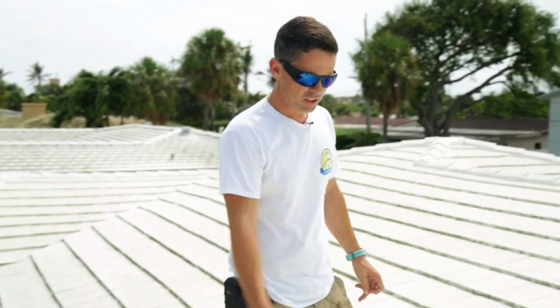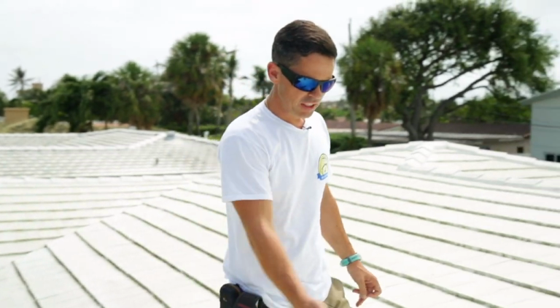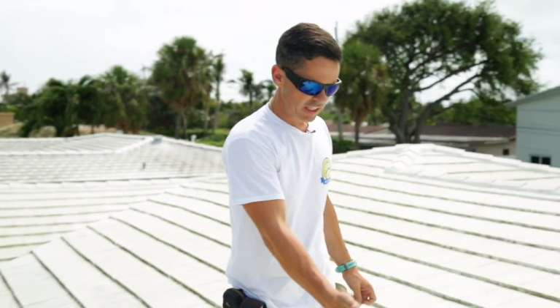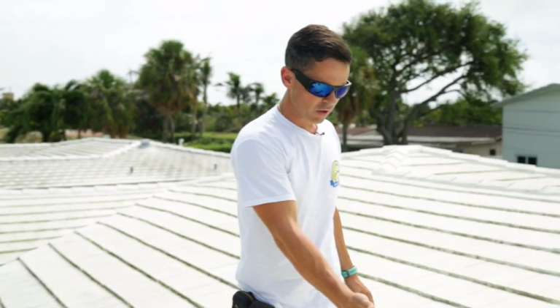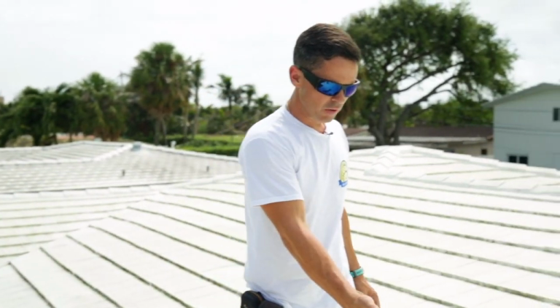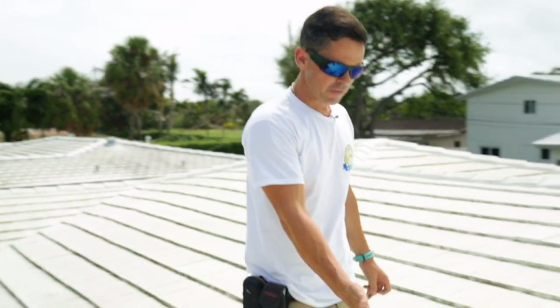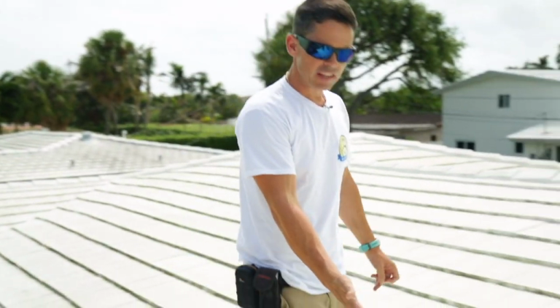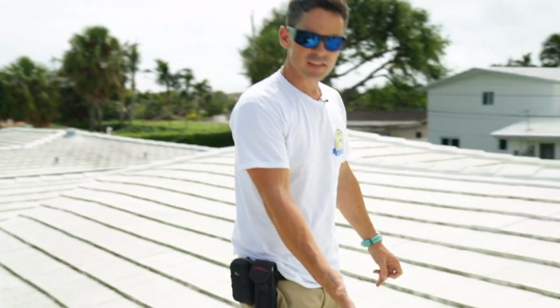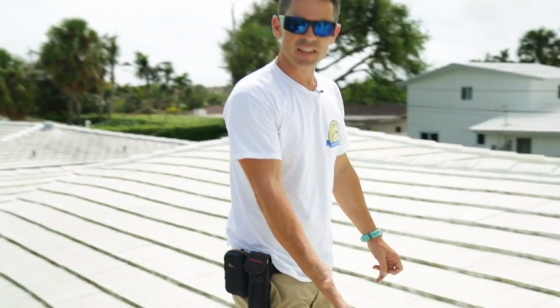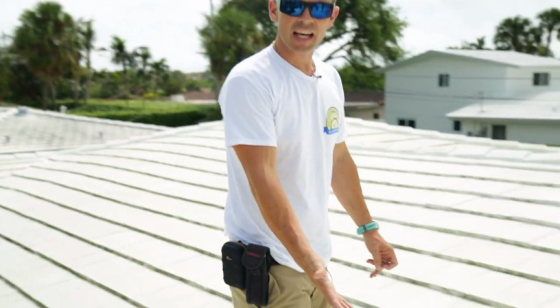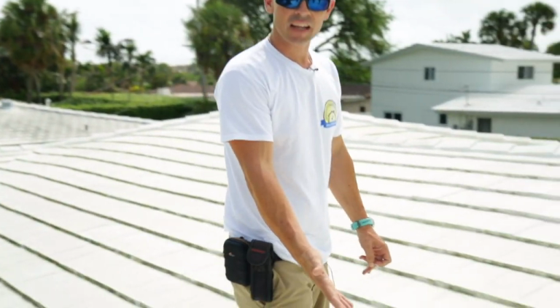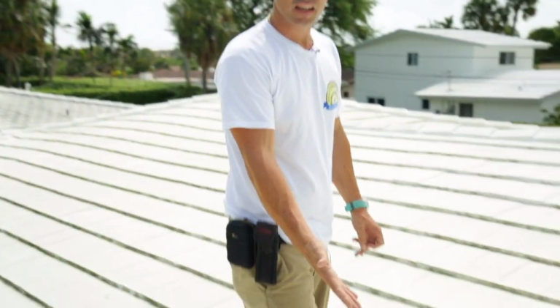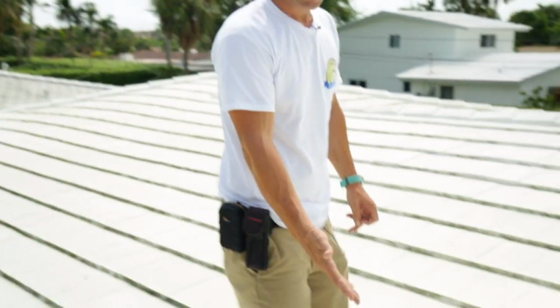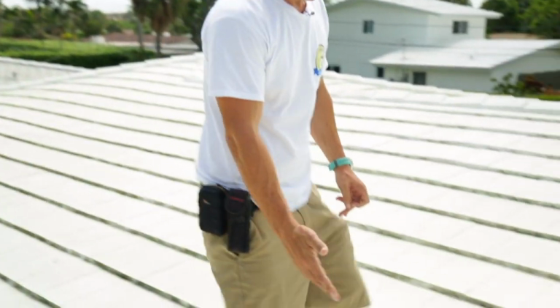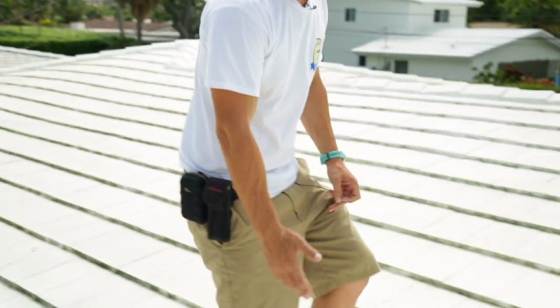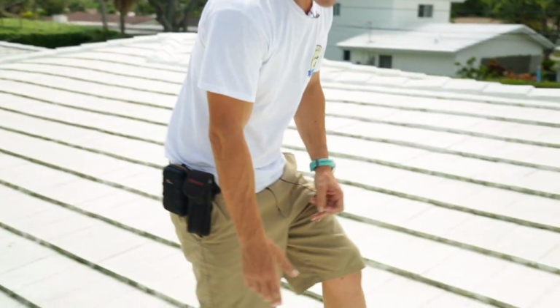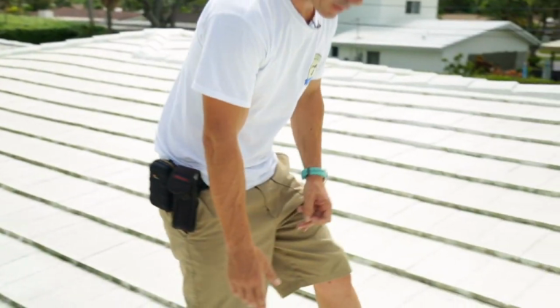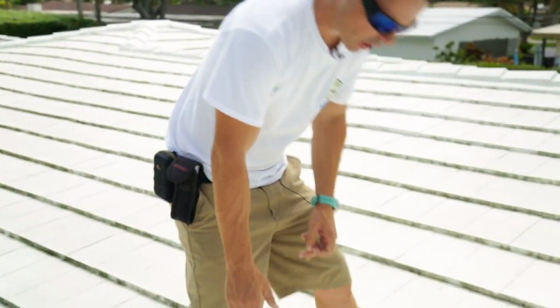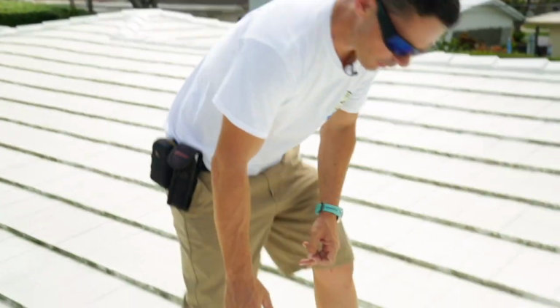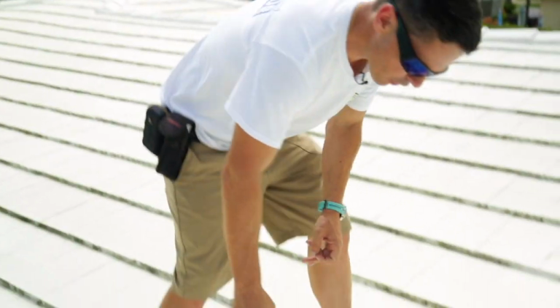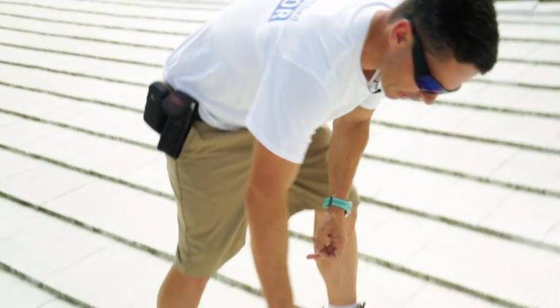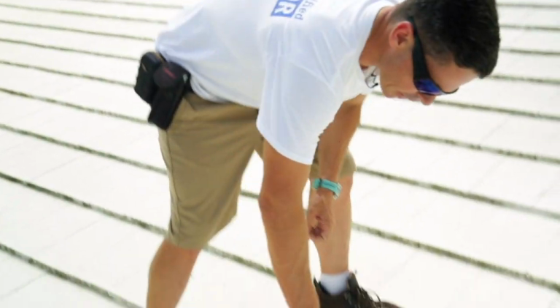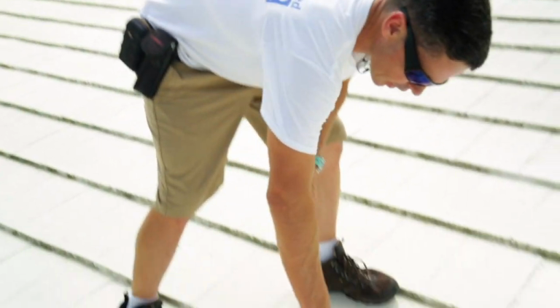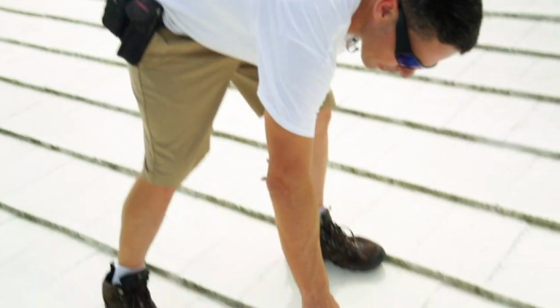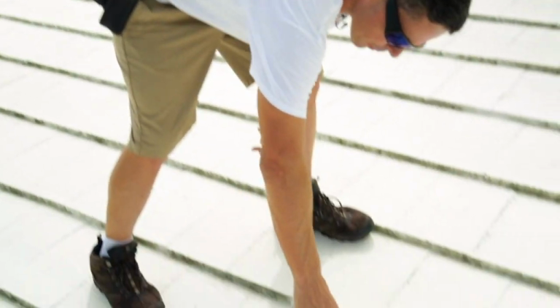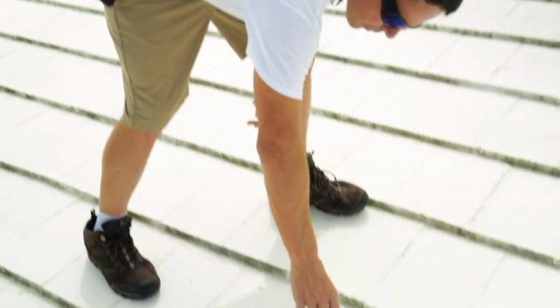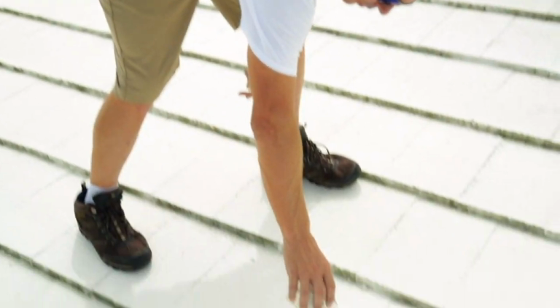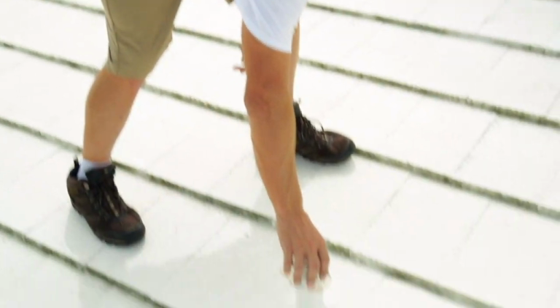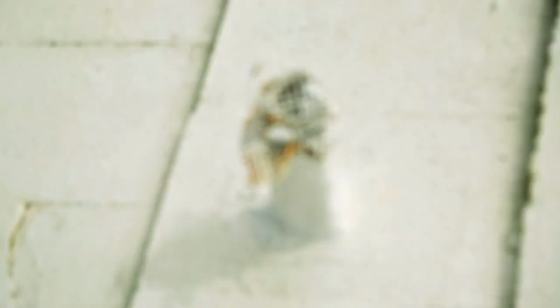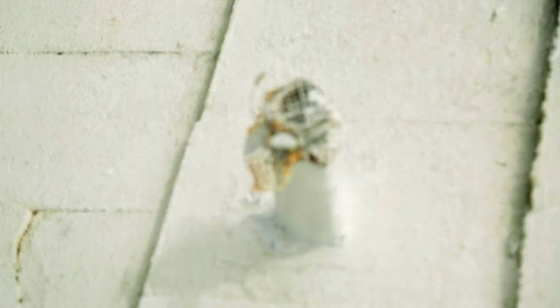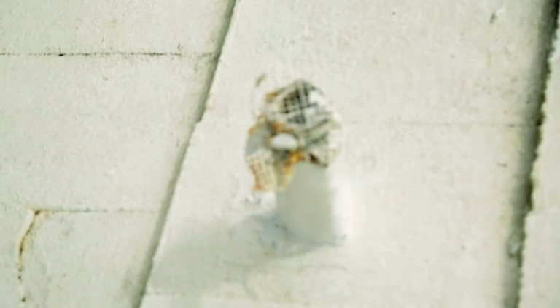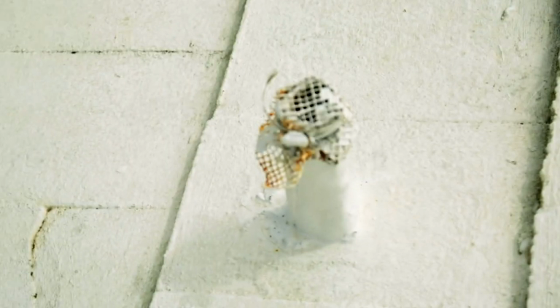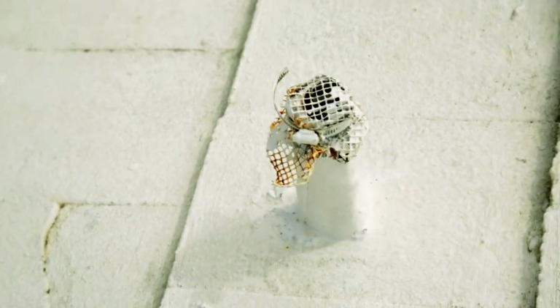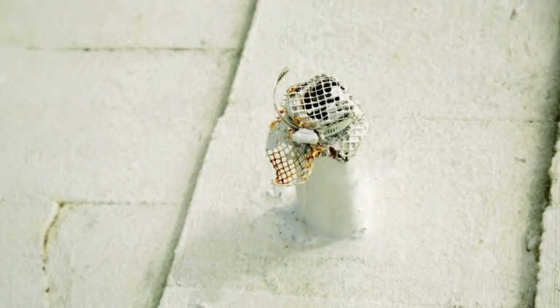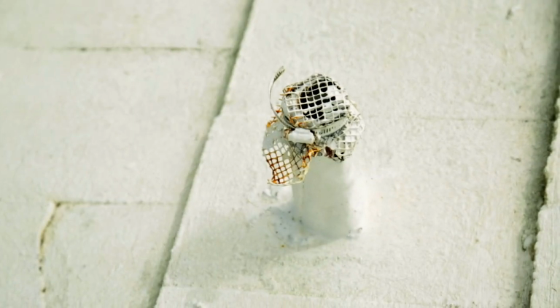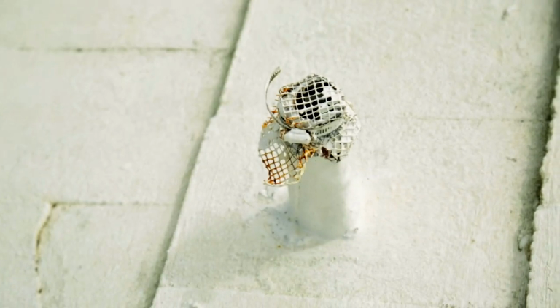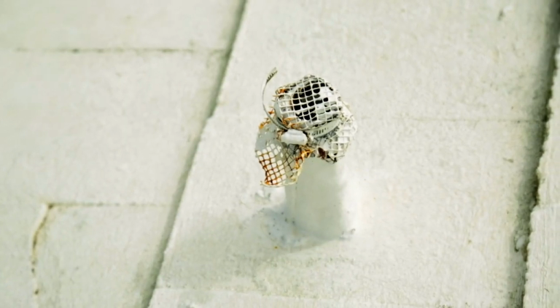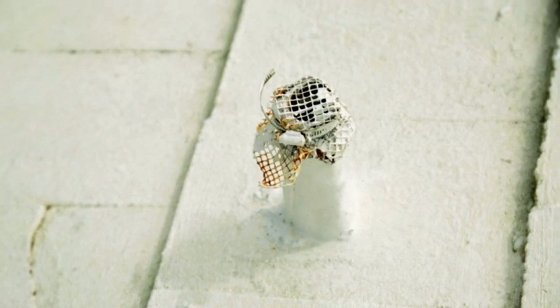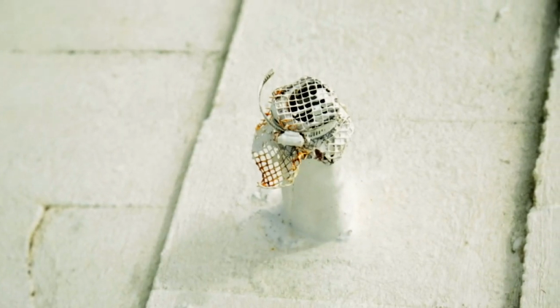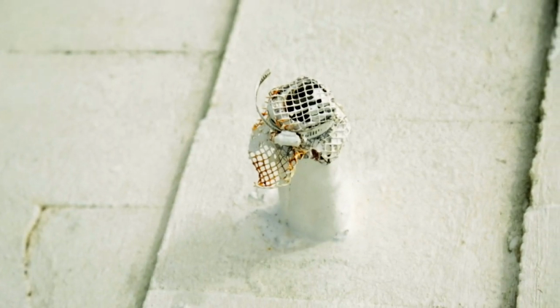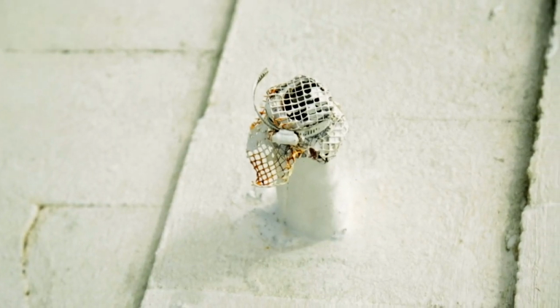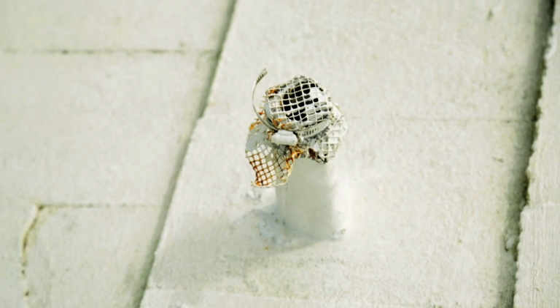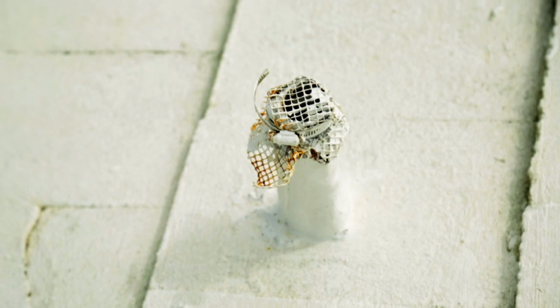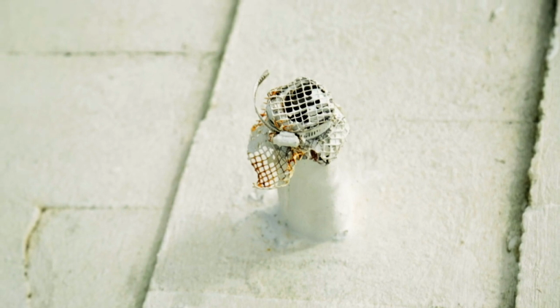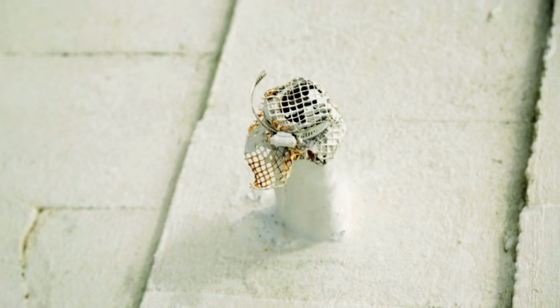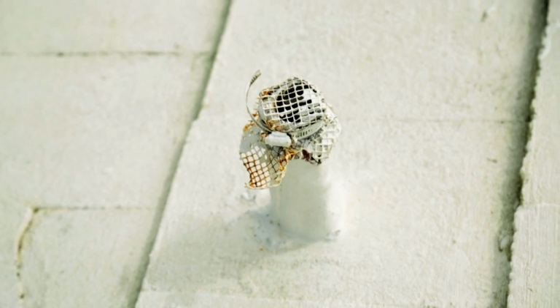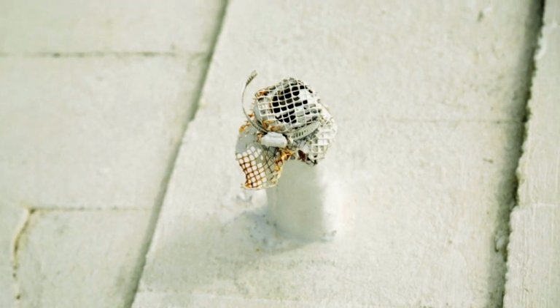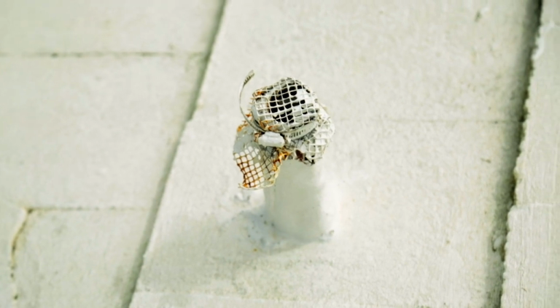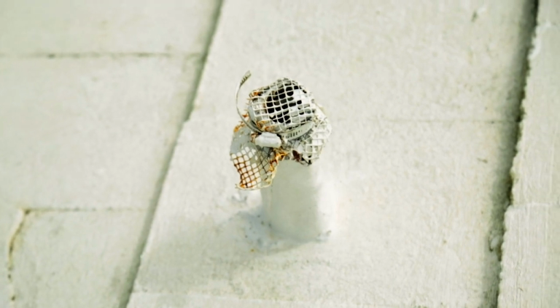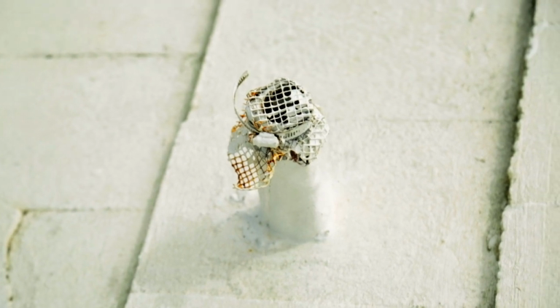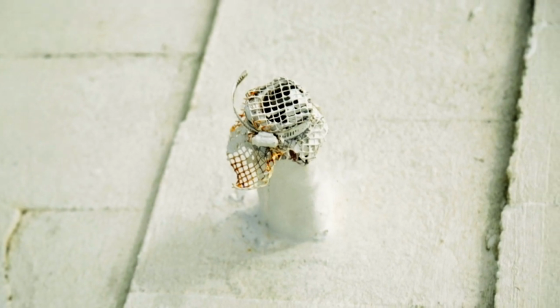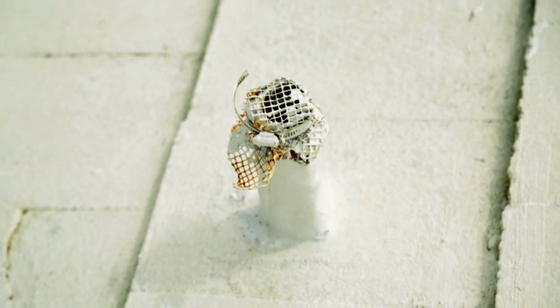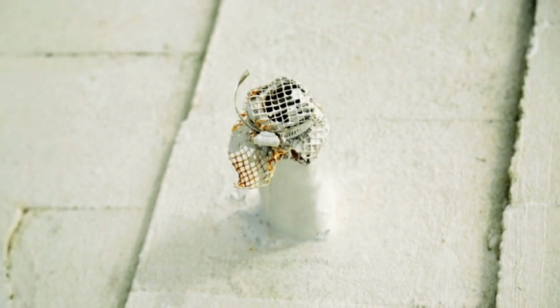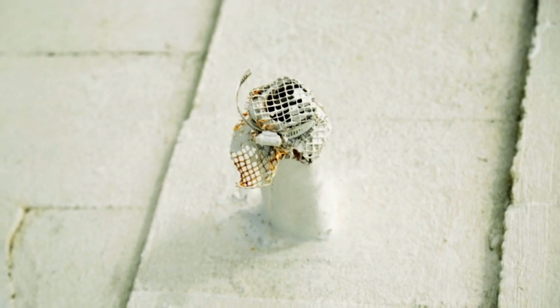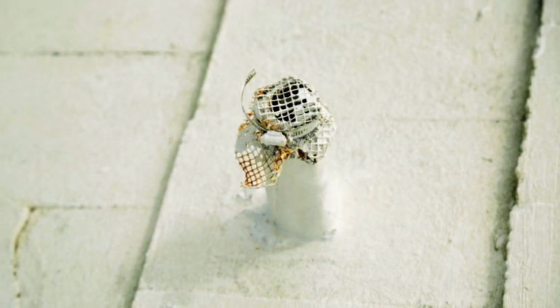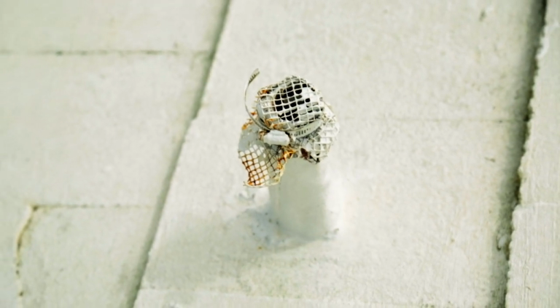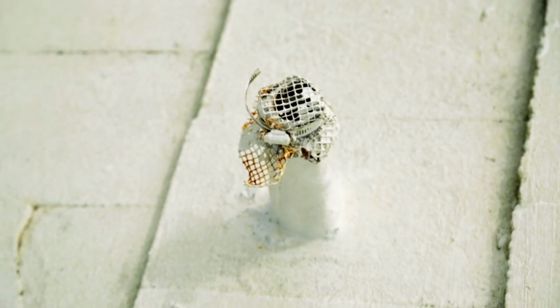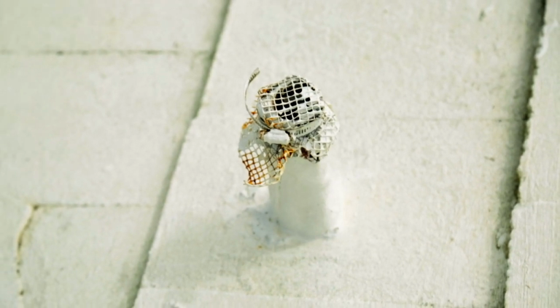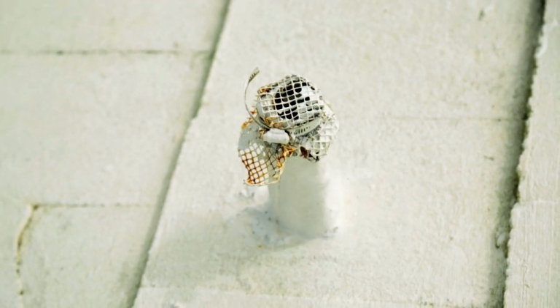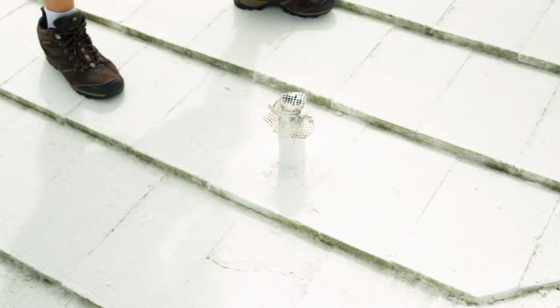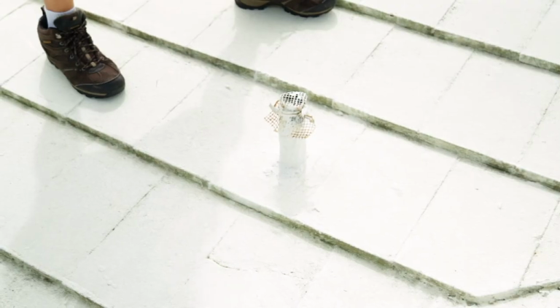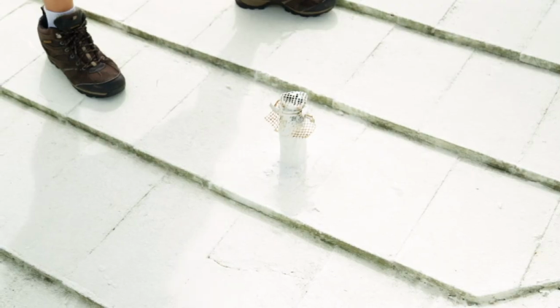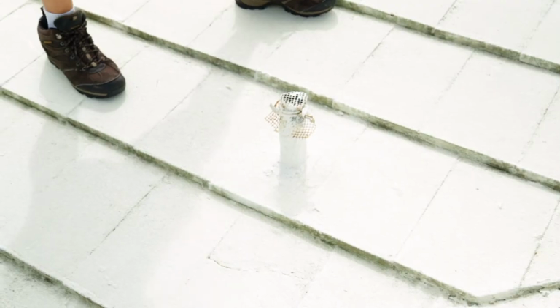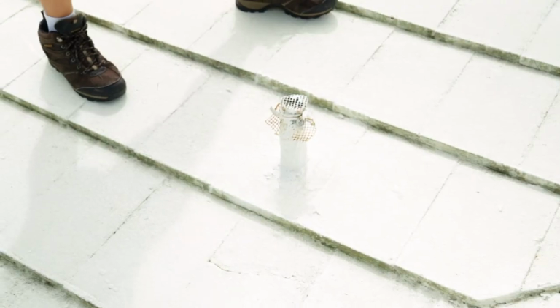If we see here, the vent stack has been covered in this mesh here — this steel mesh — which means at one point they had a rodent problem.